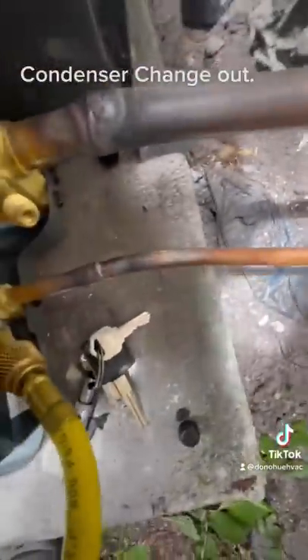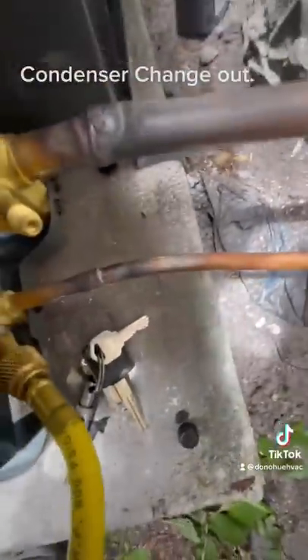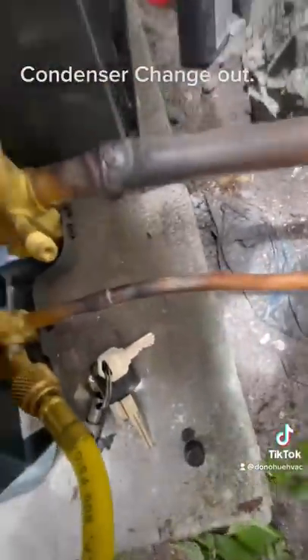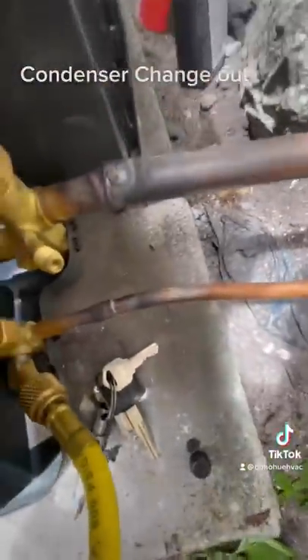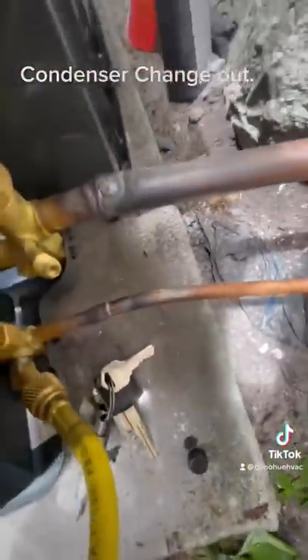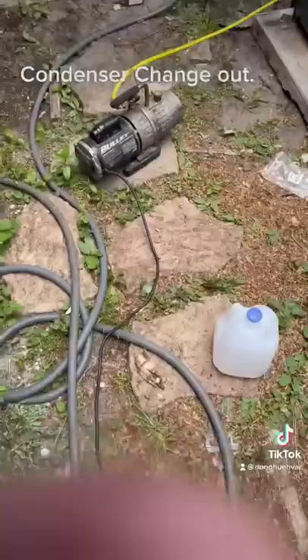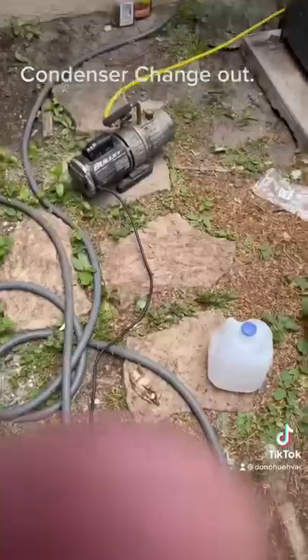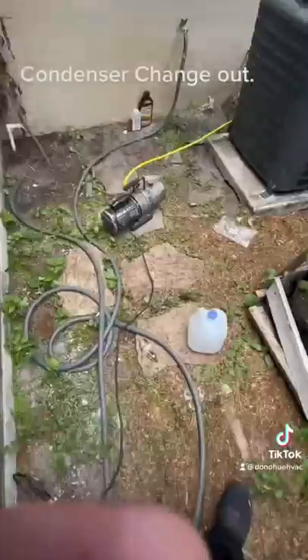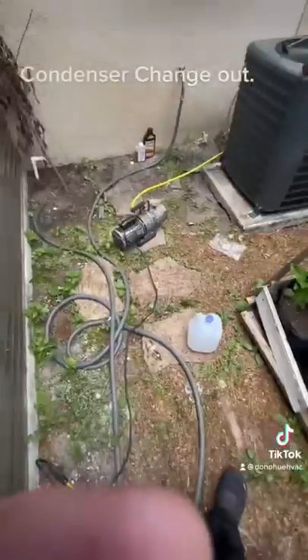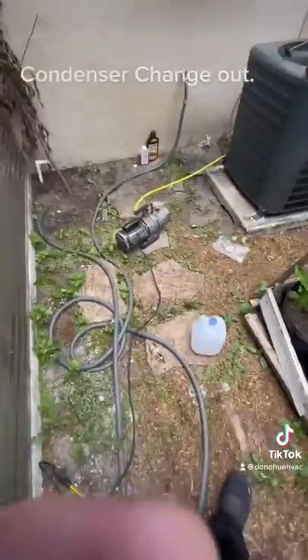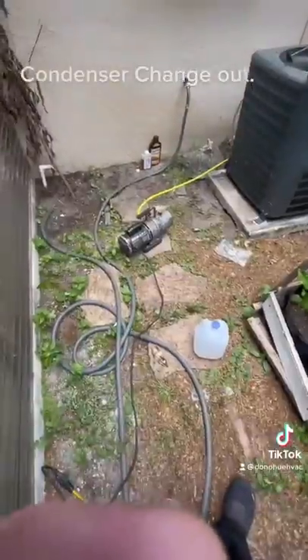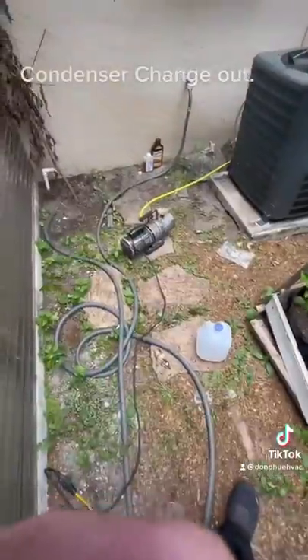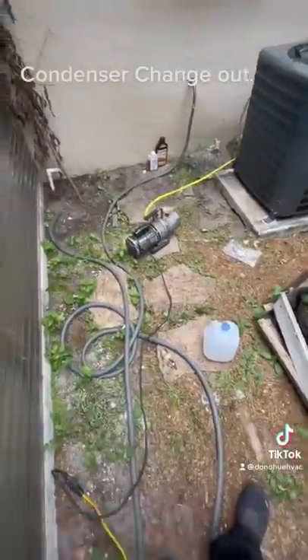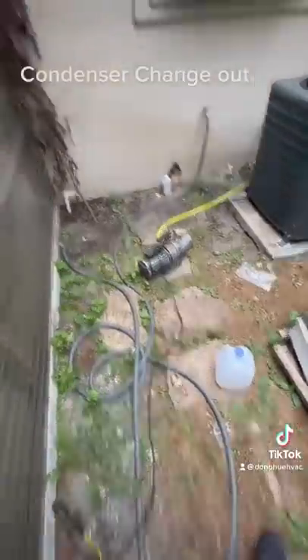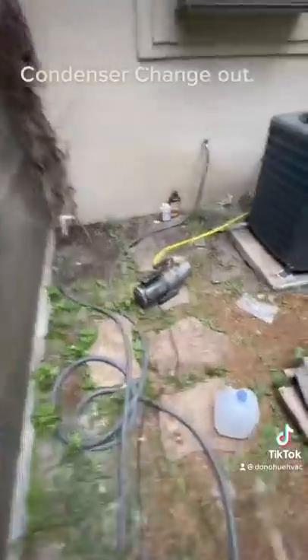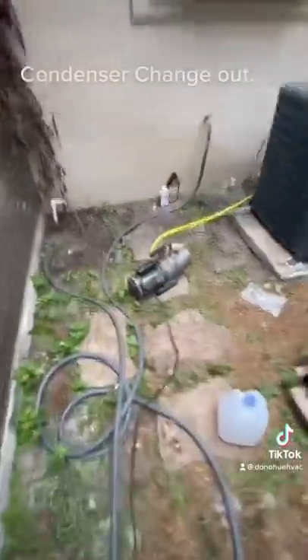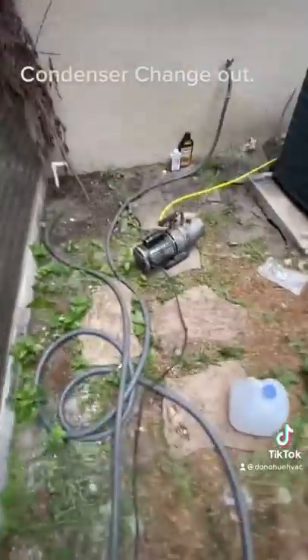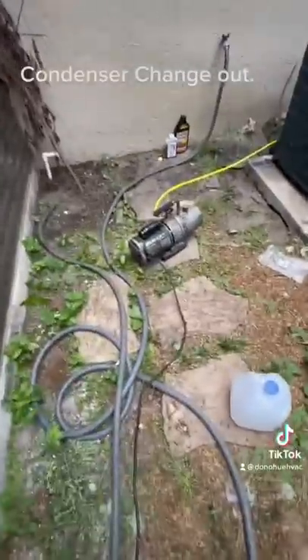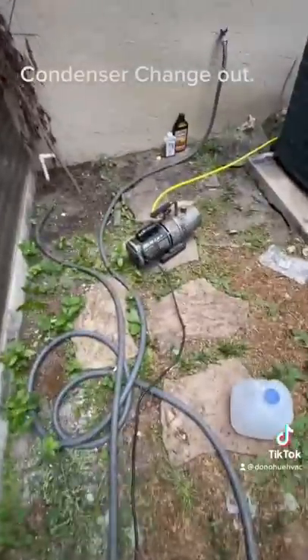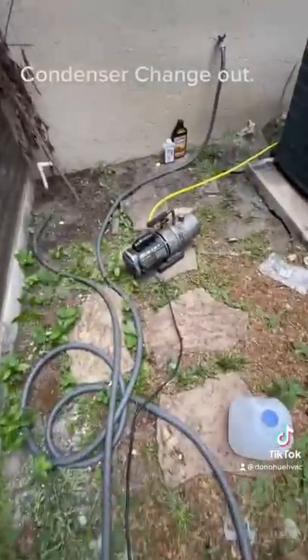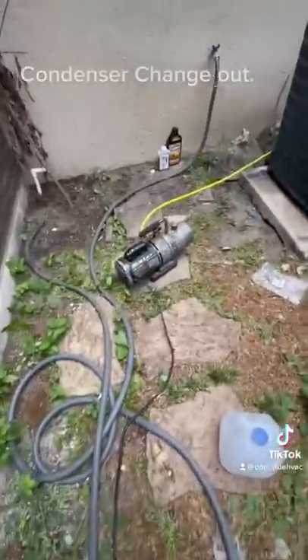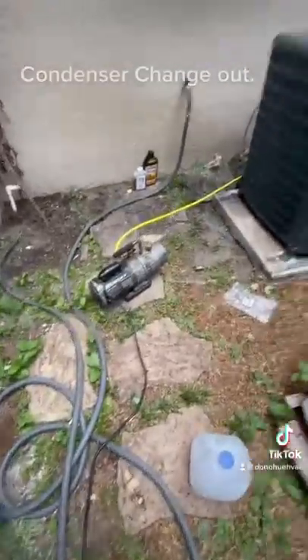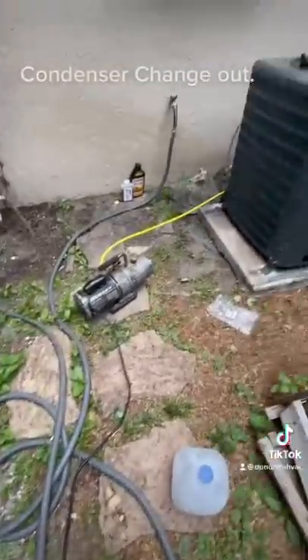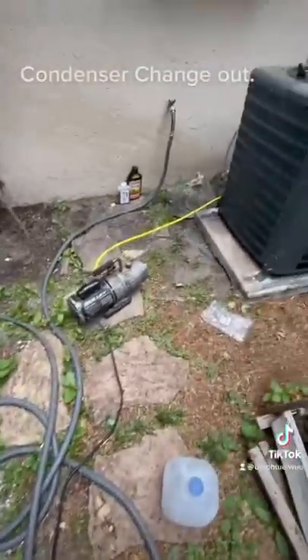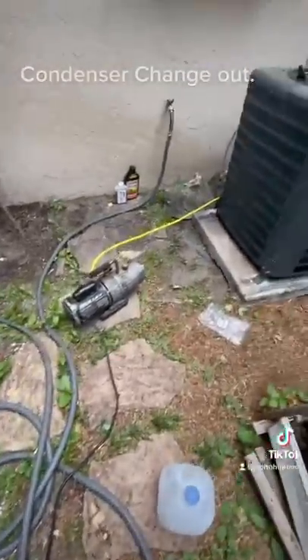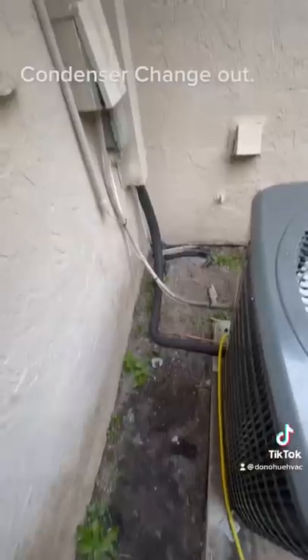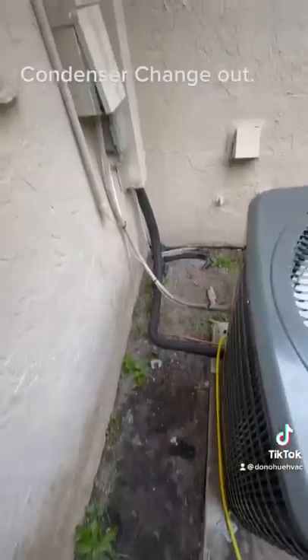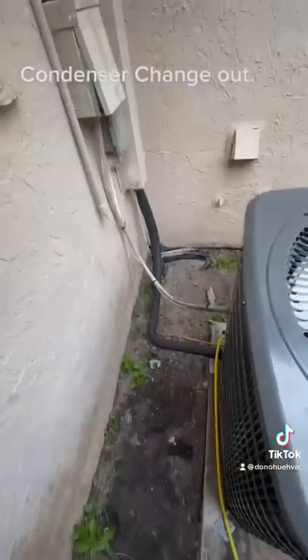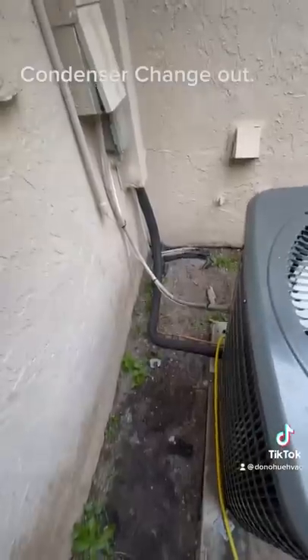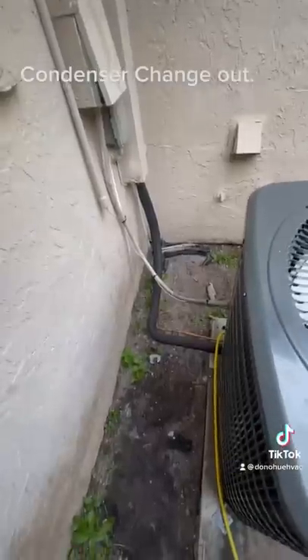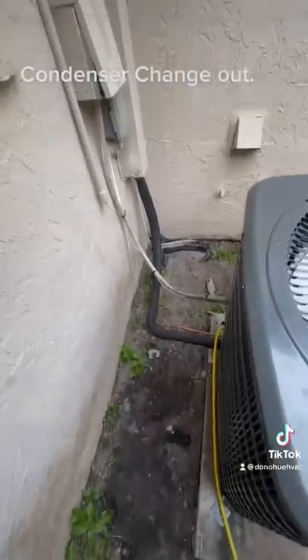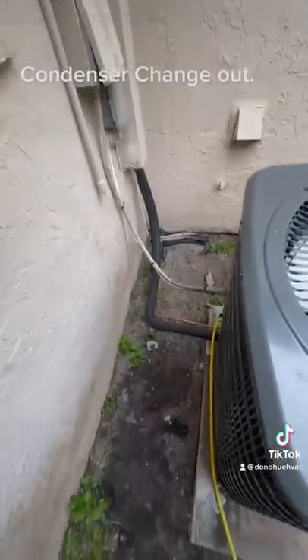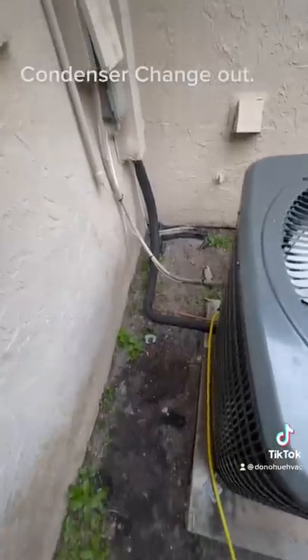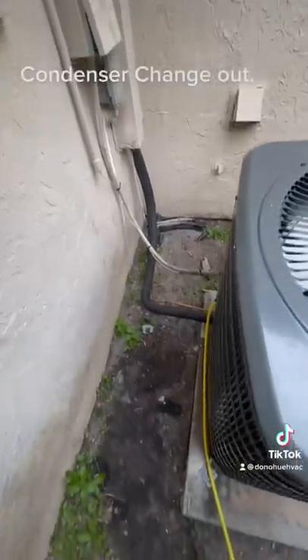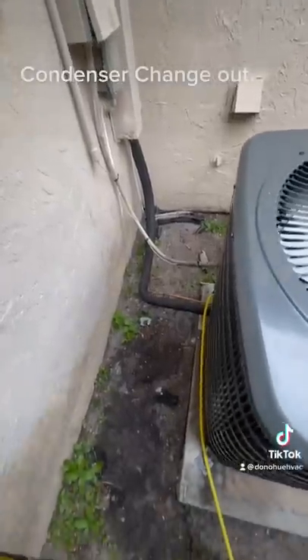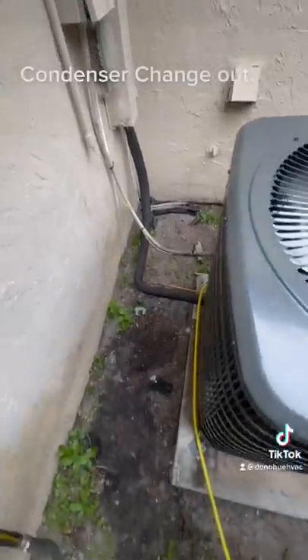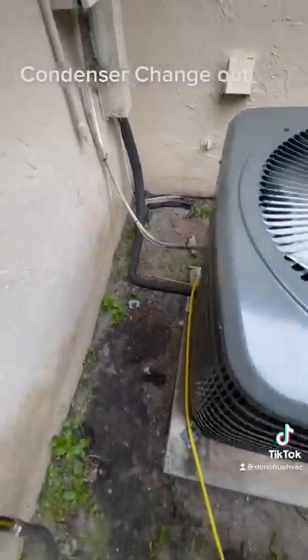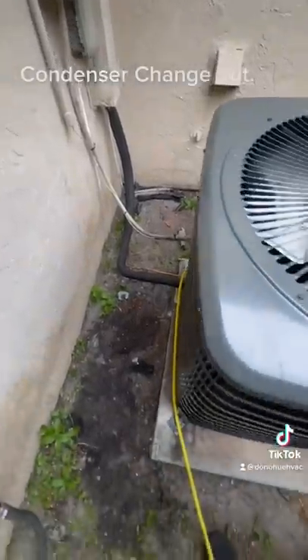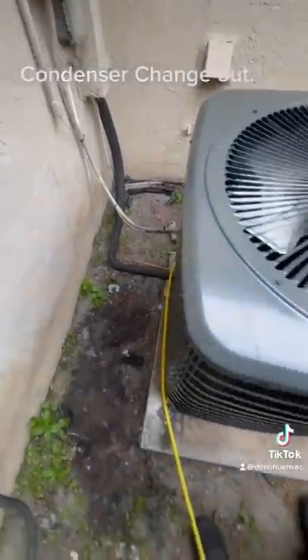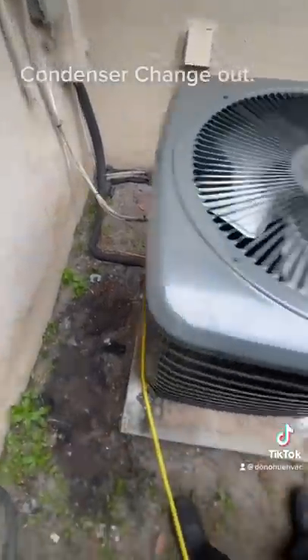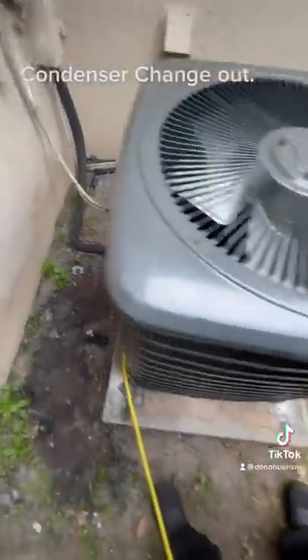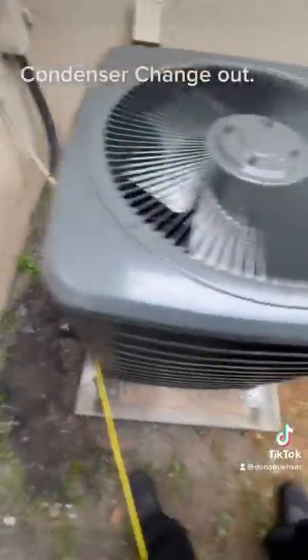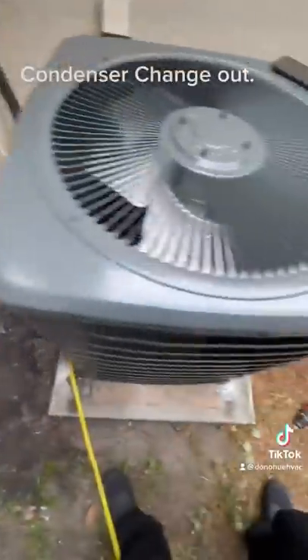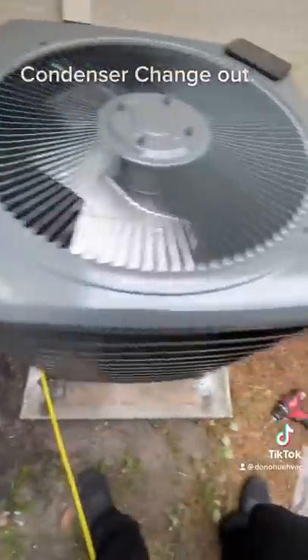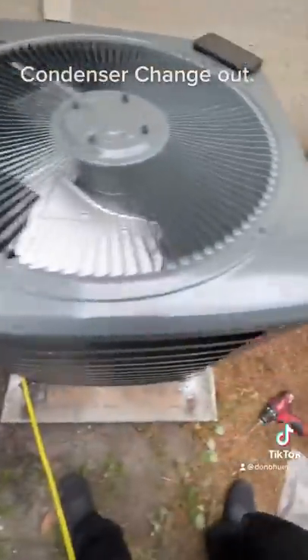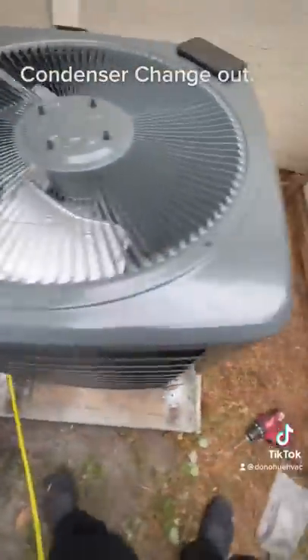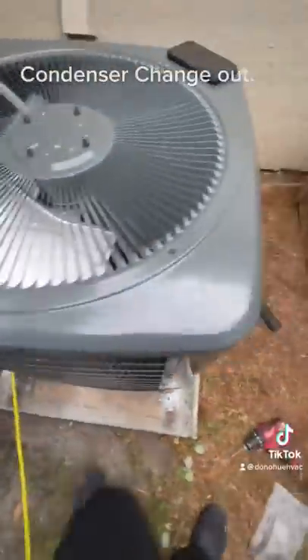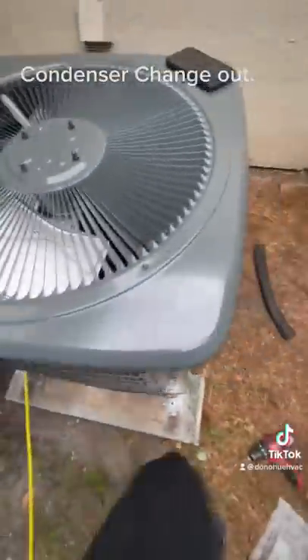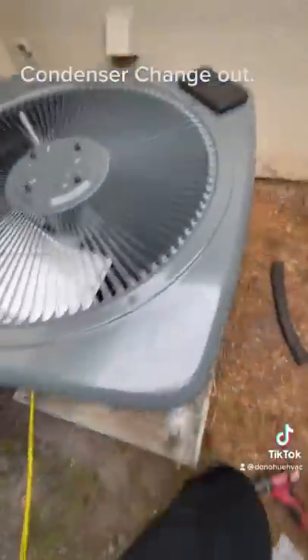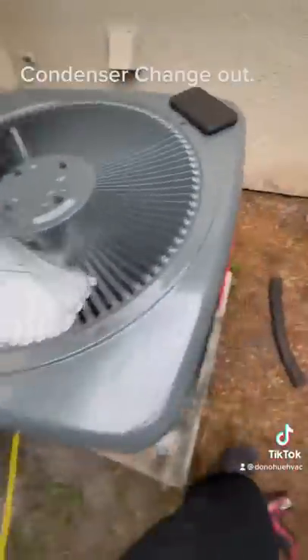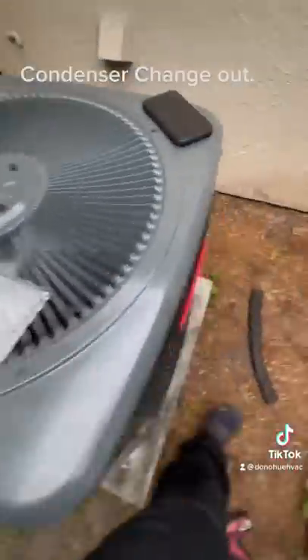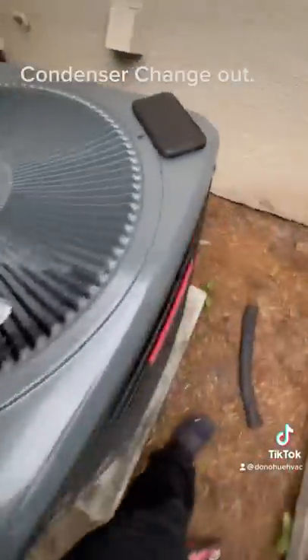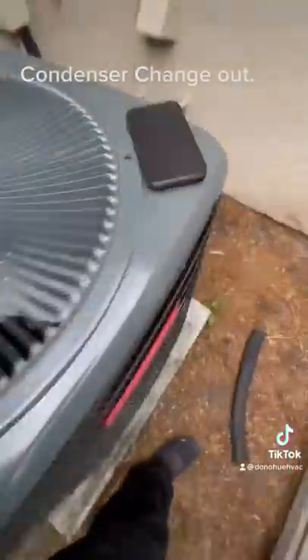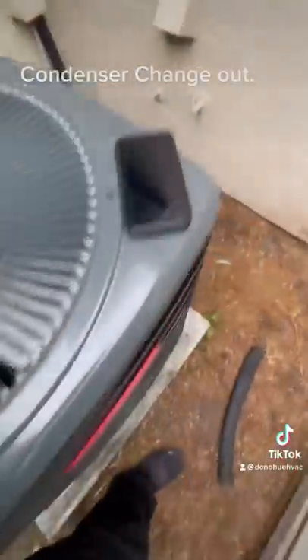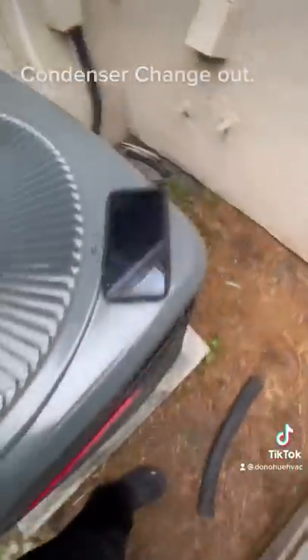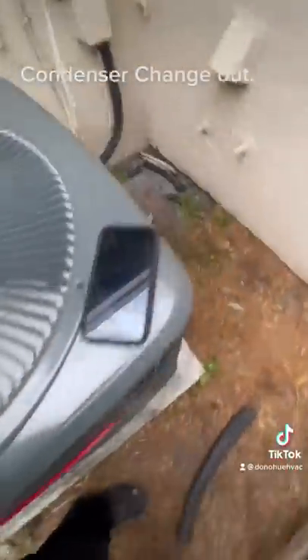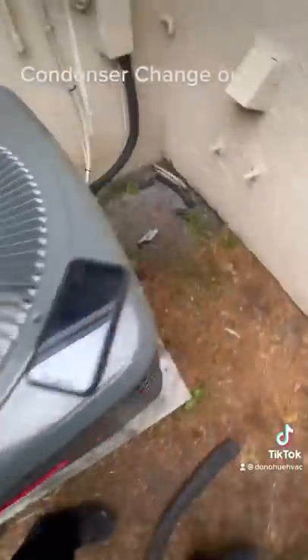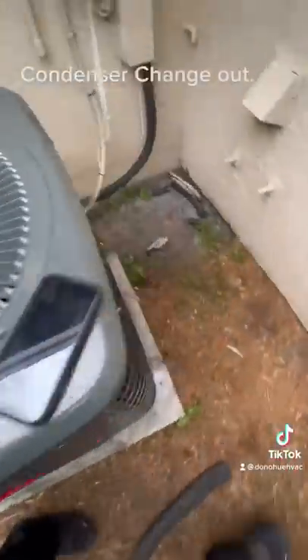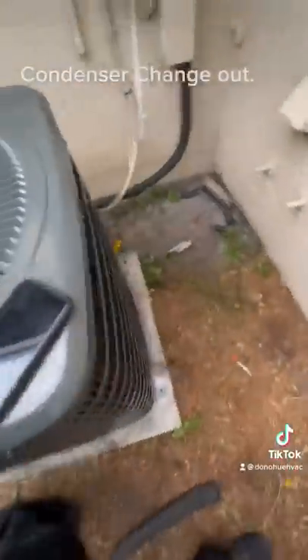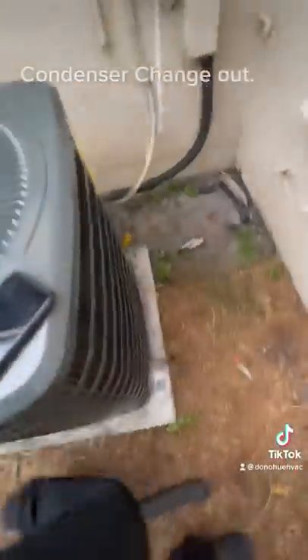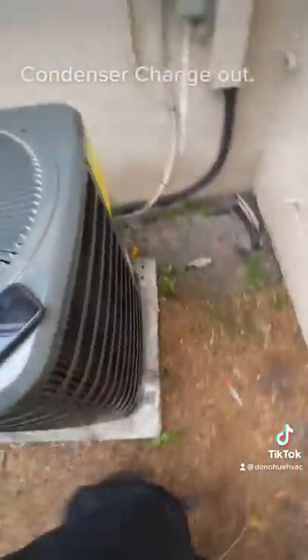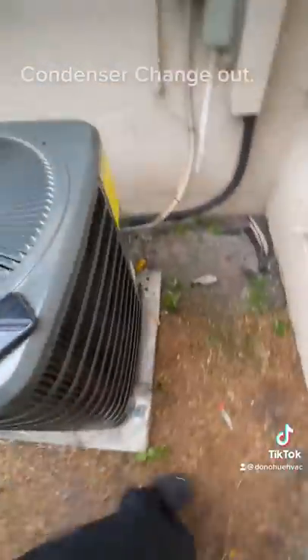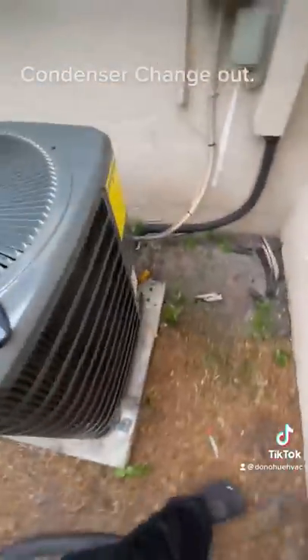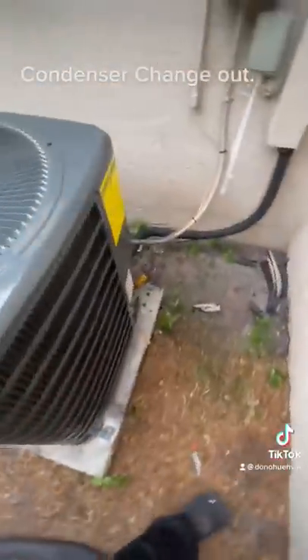After that's all said and done, I reconnect the electric, run the vacuum, do all my pressure tests, and that's it. That's how you install a condenser.